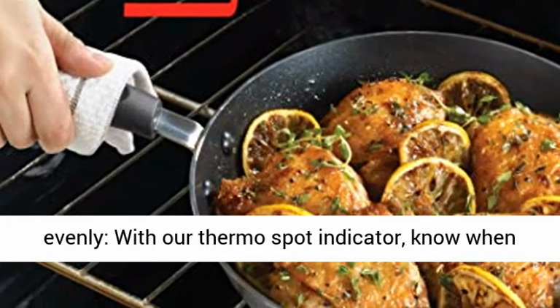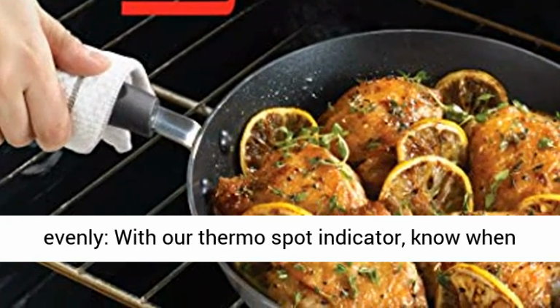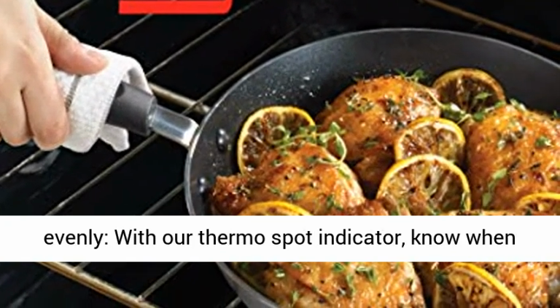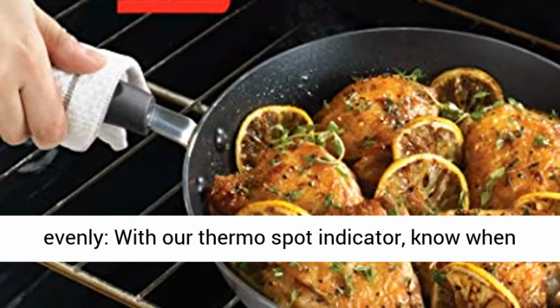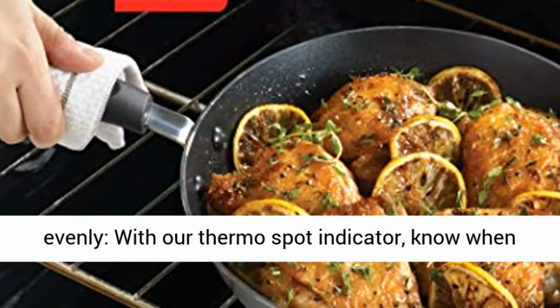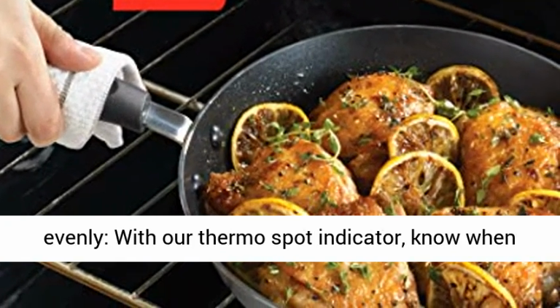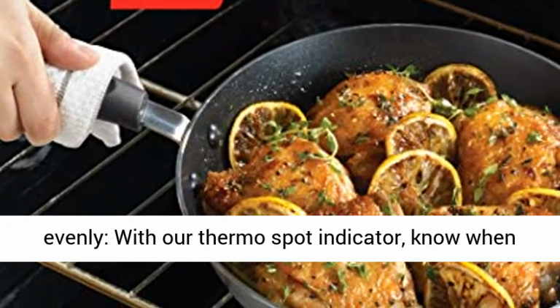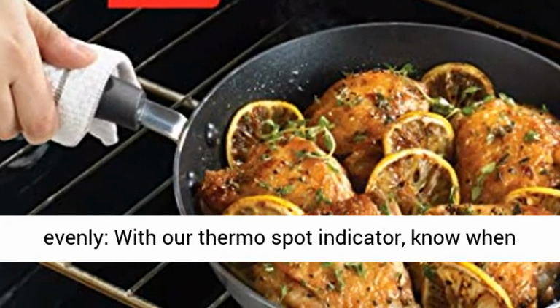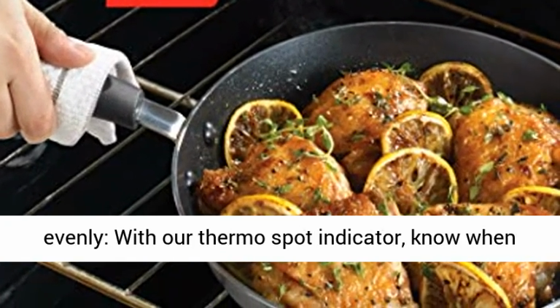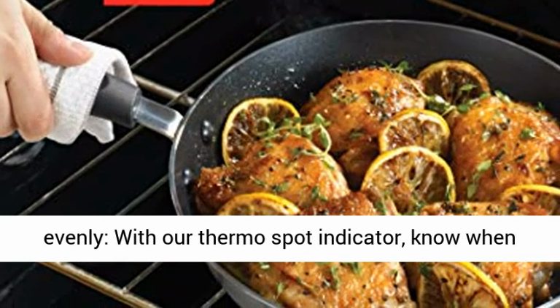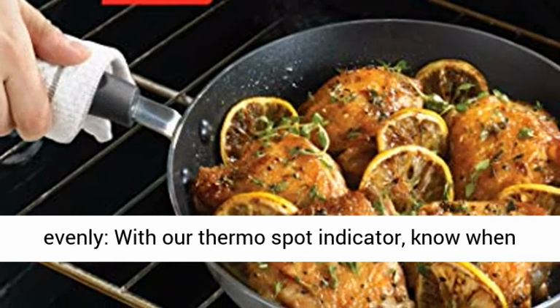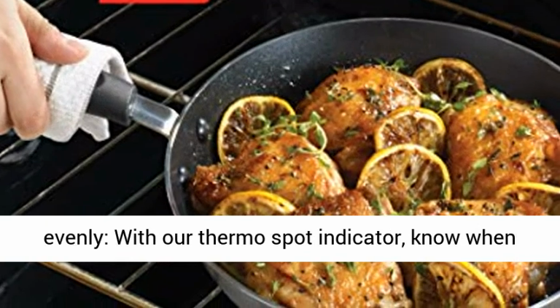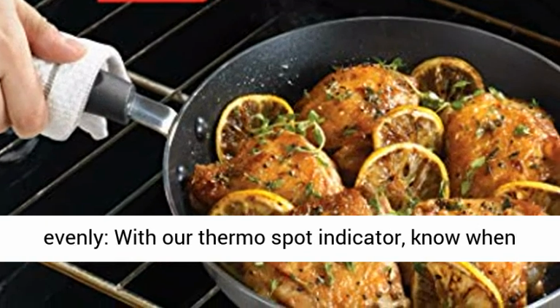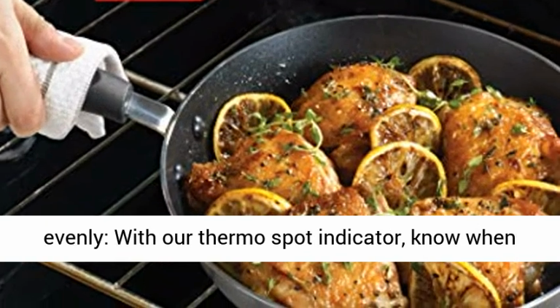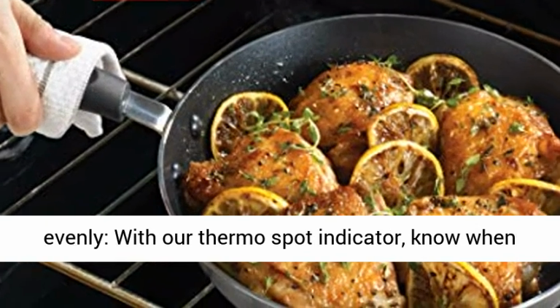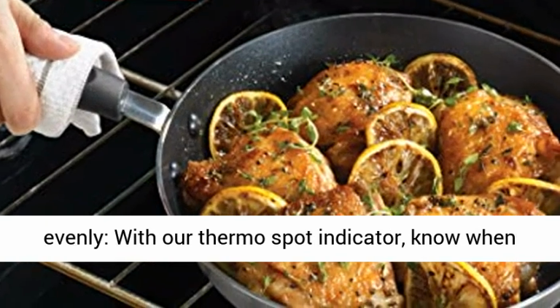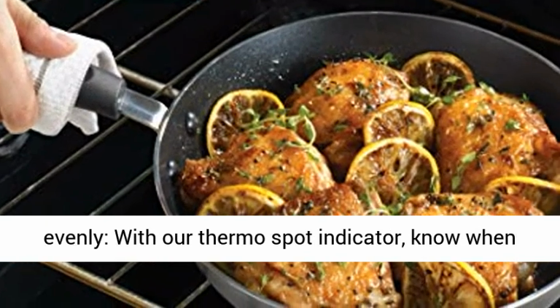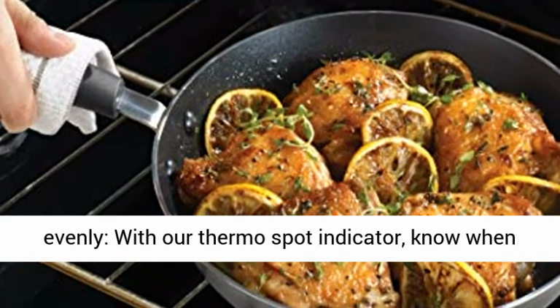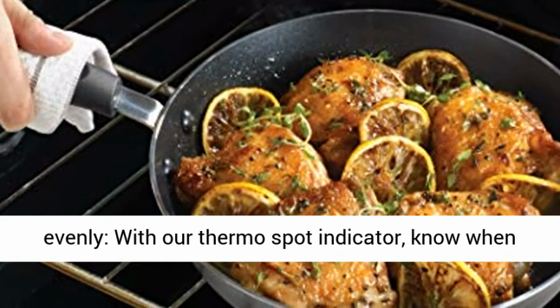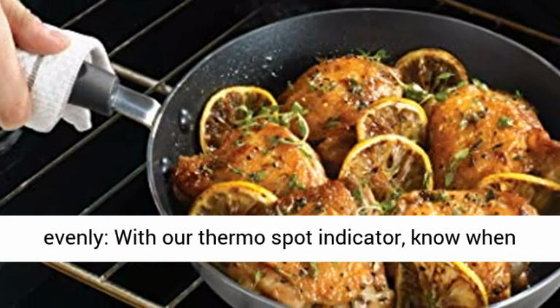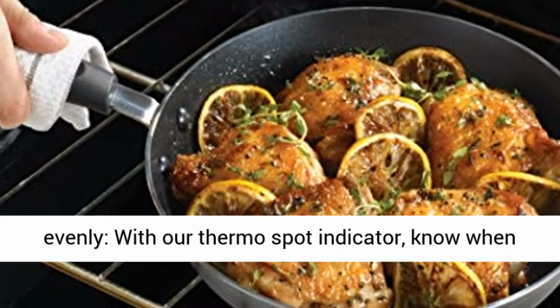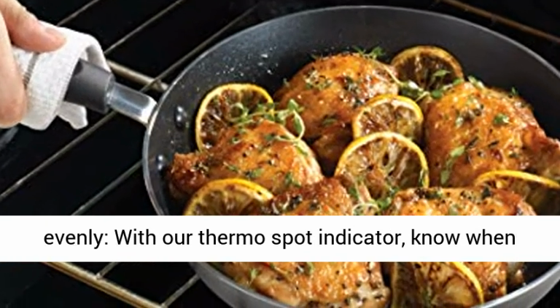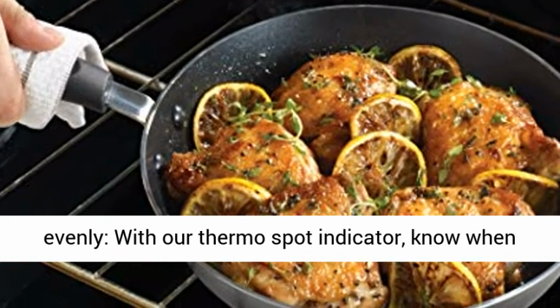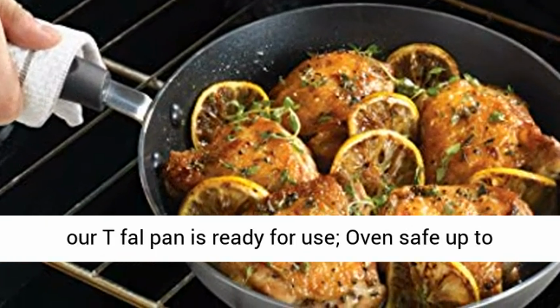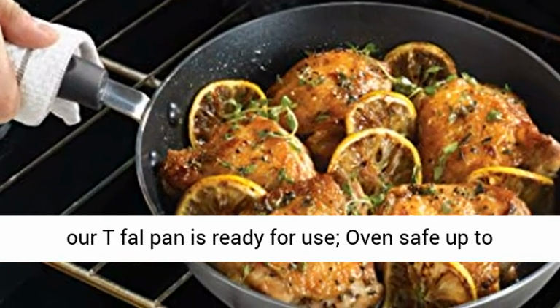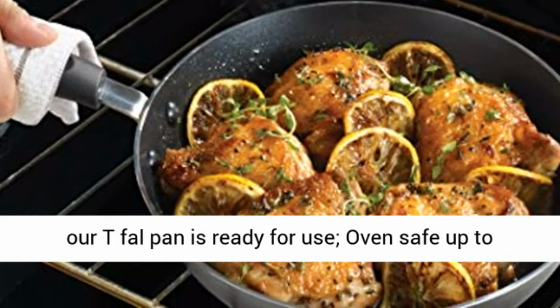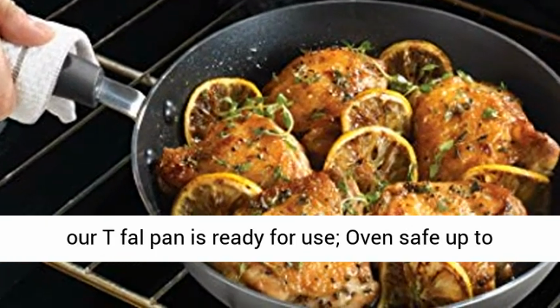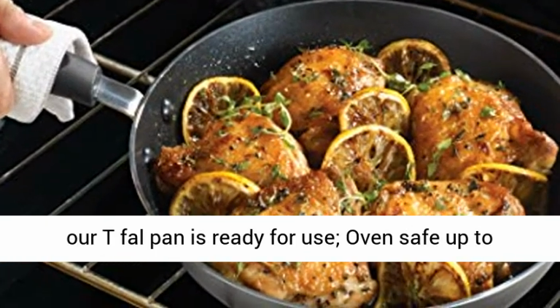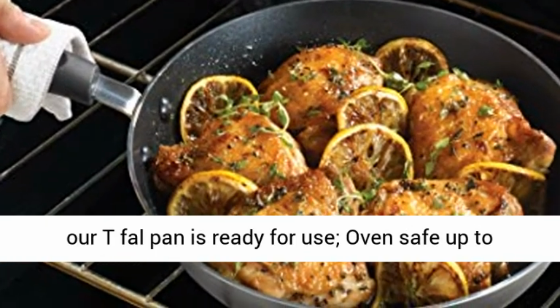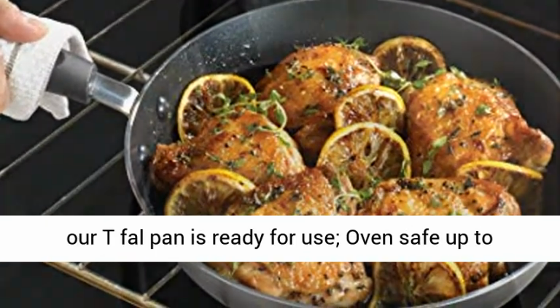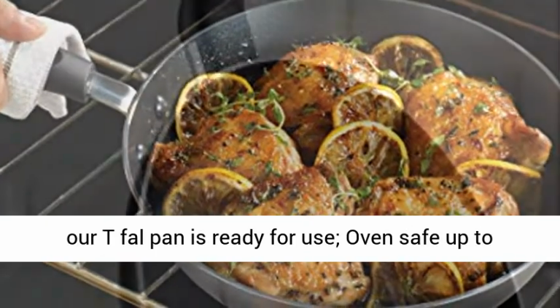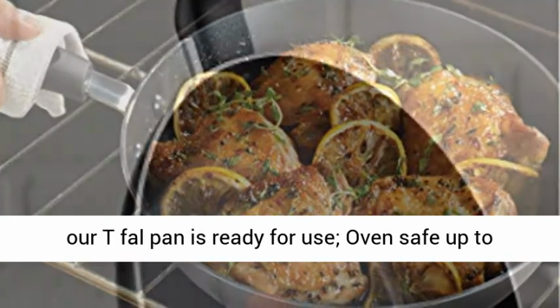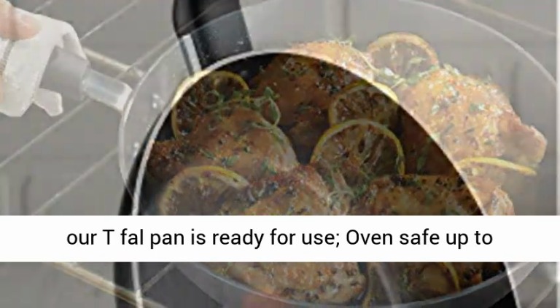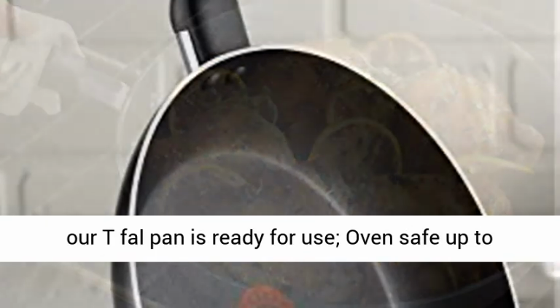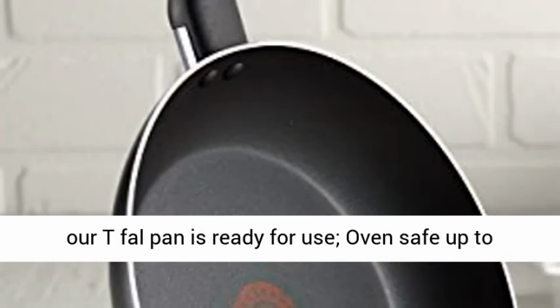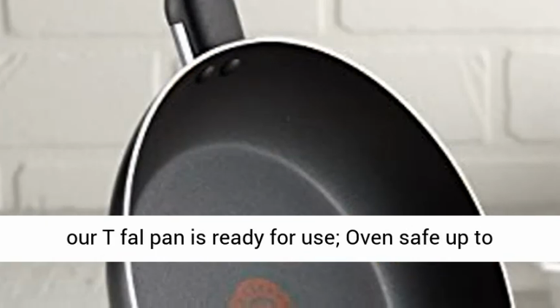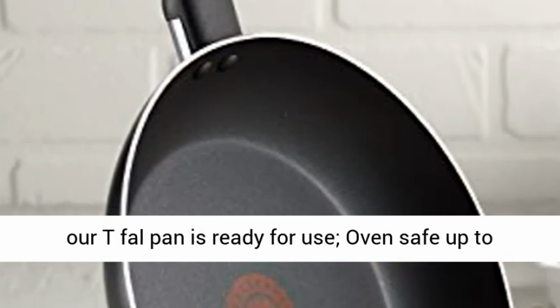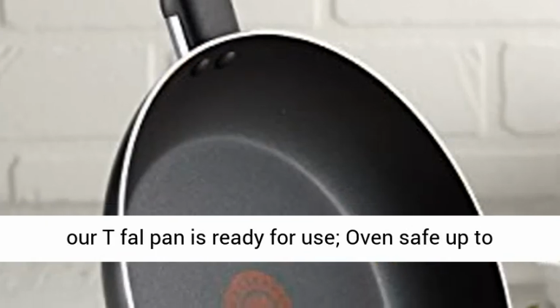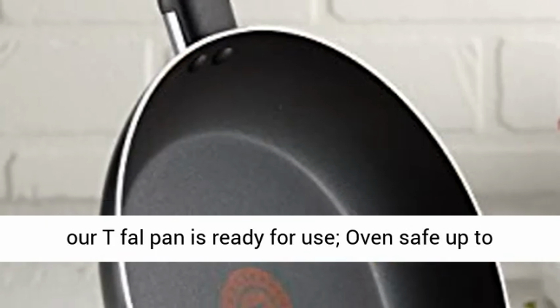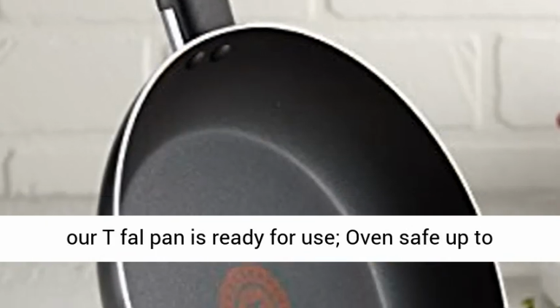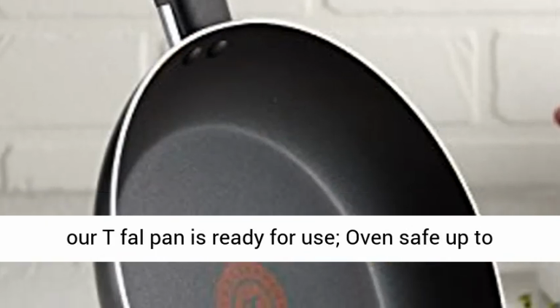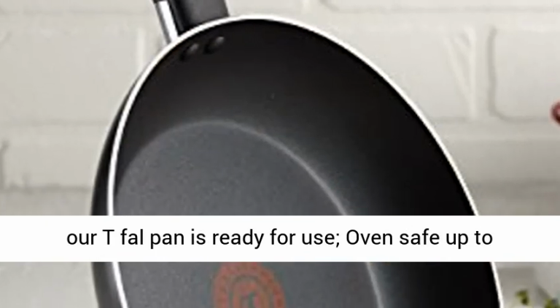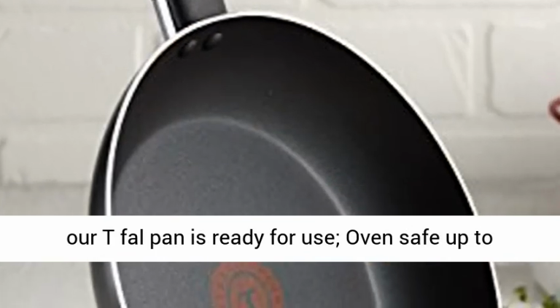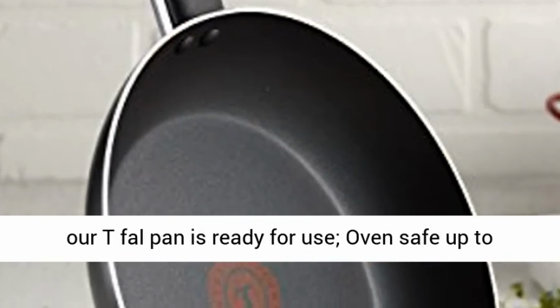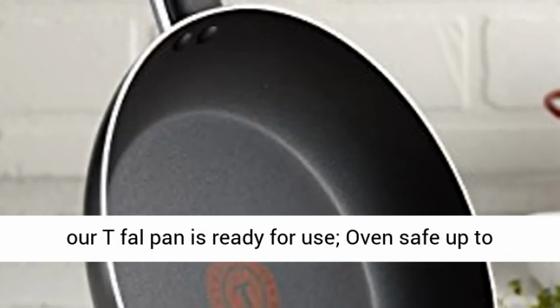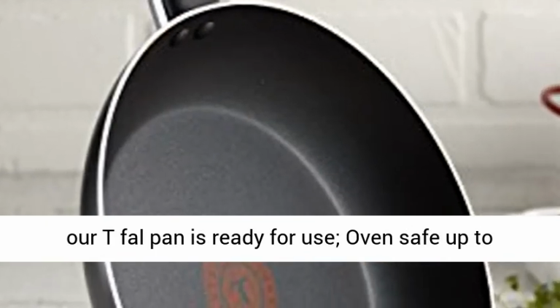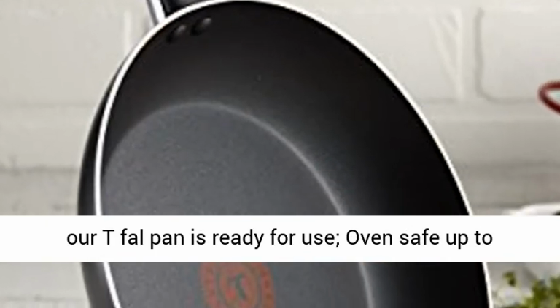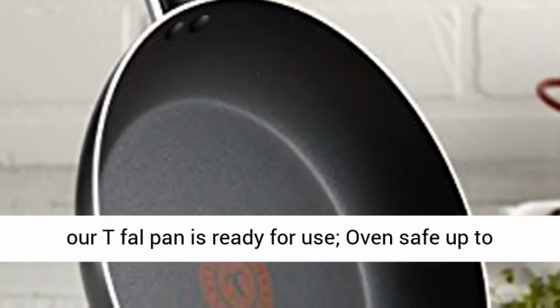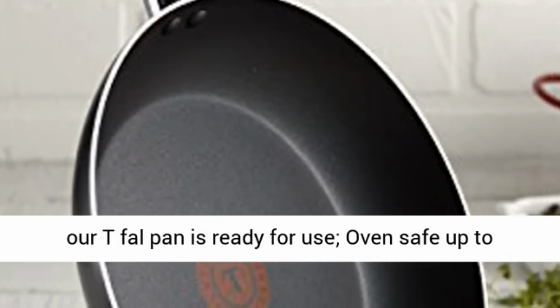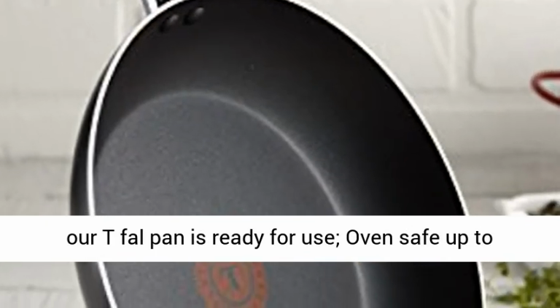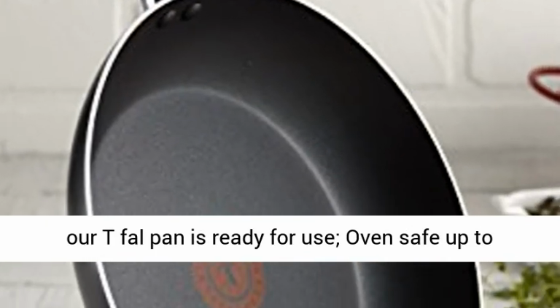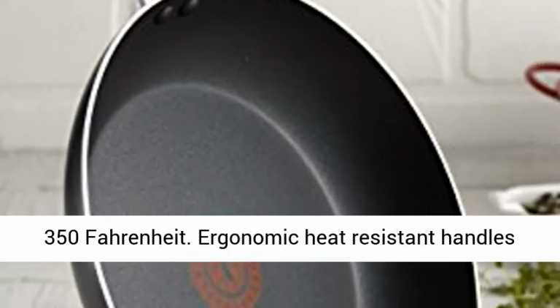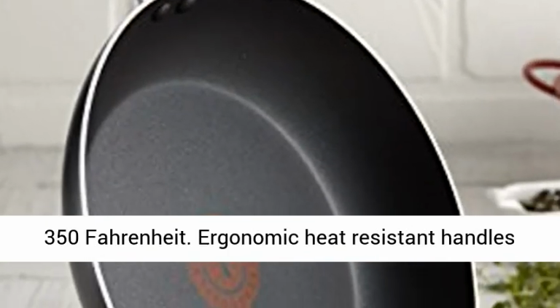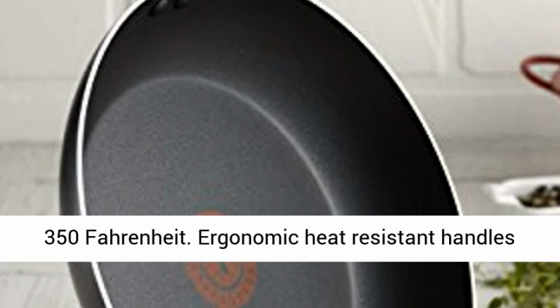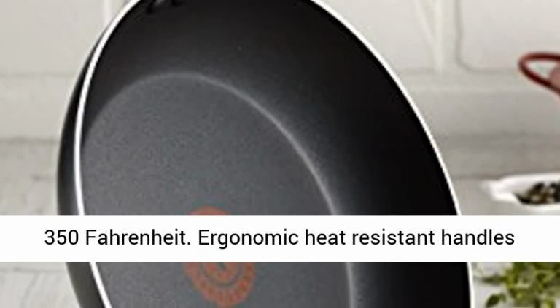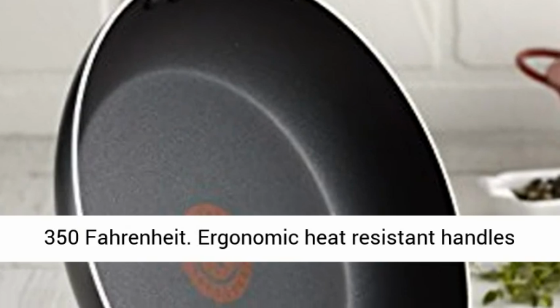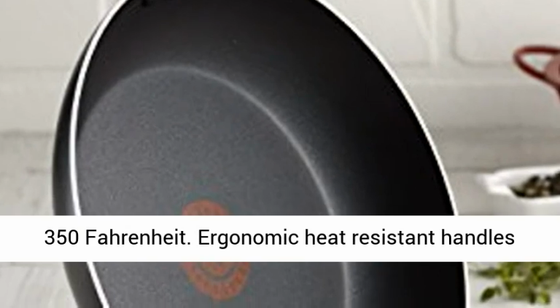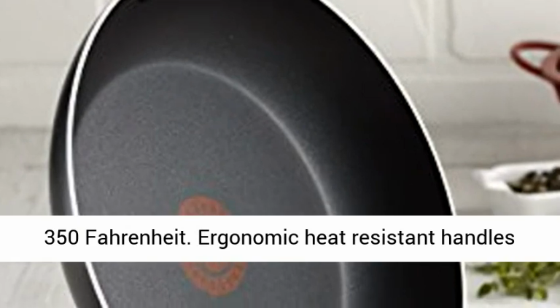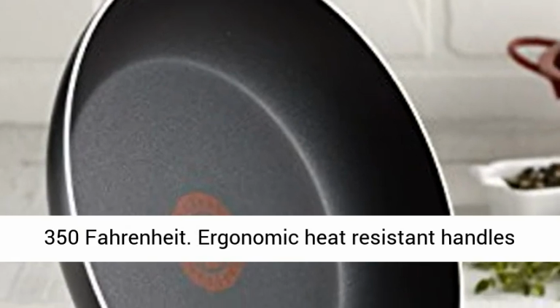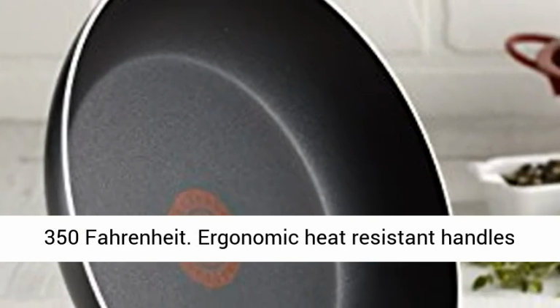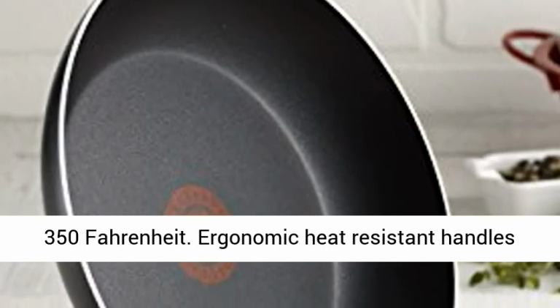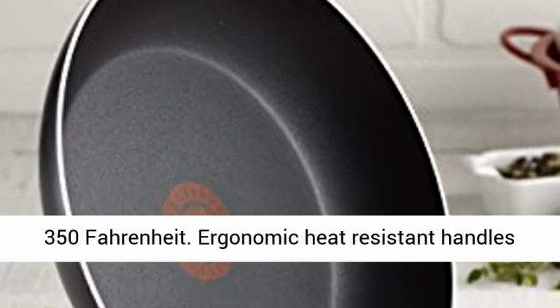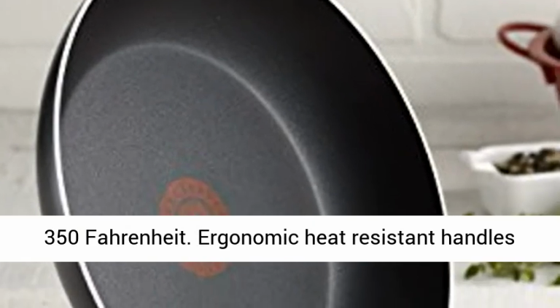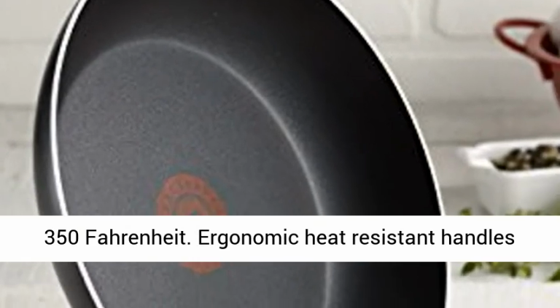Heats evenly with our Thermo Spot Indicator. Know when your T-Fal pan is ready for use. Oven safe up to 350 degrees Fahrenheit.